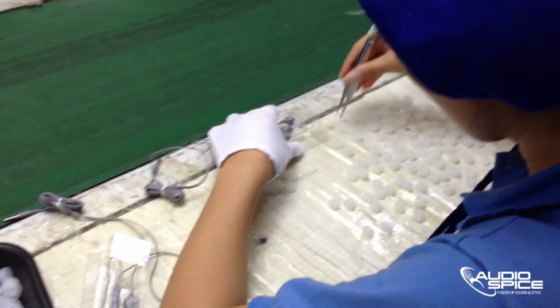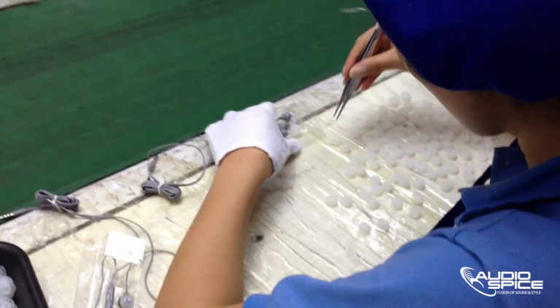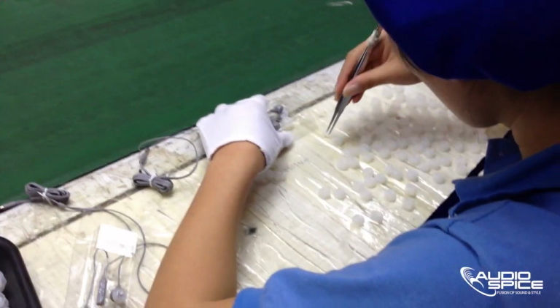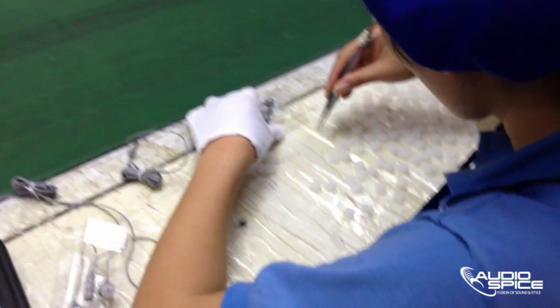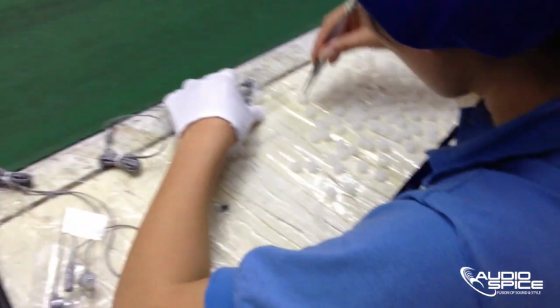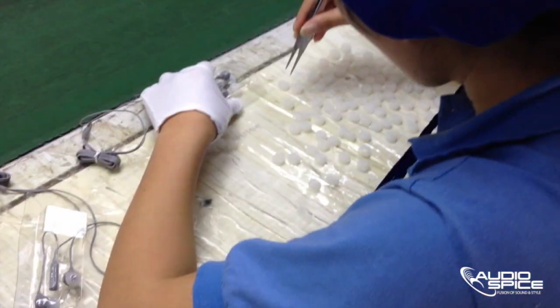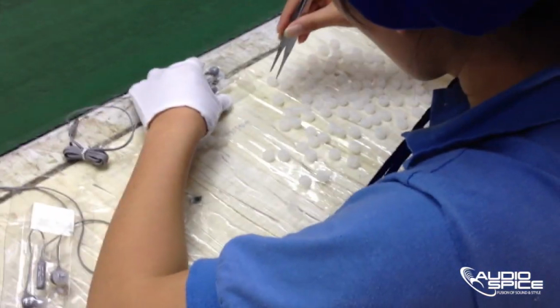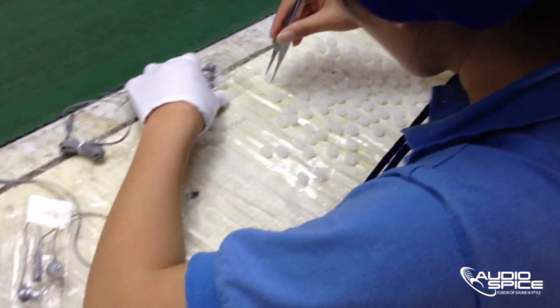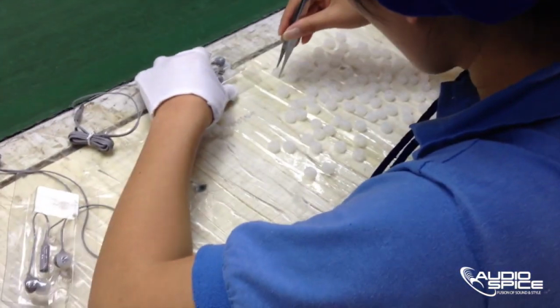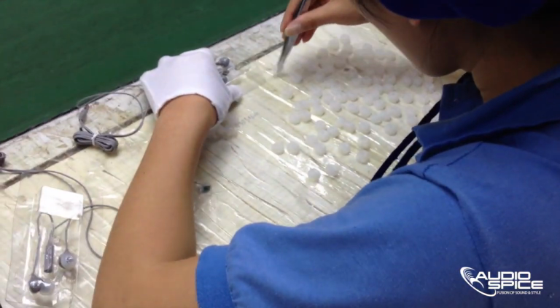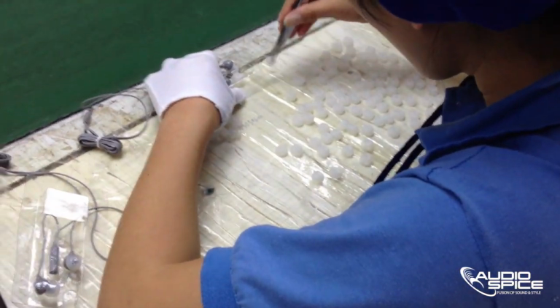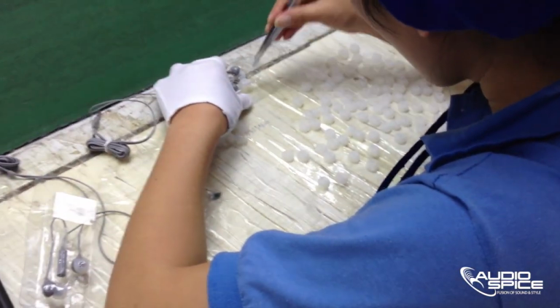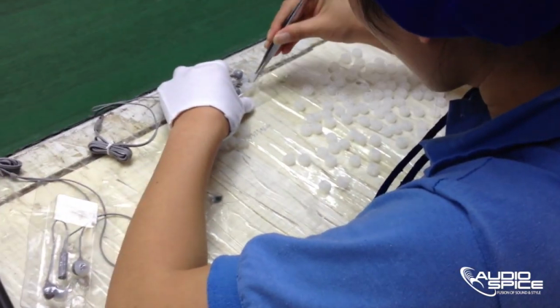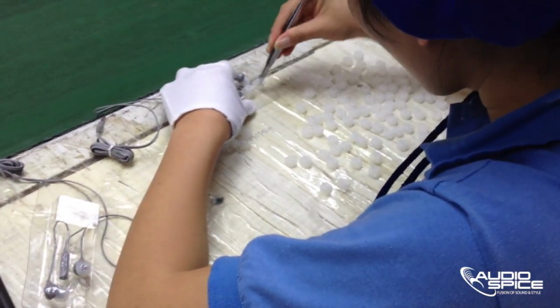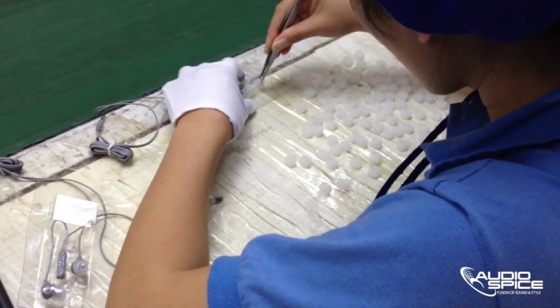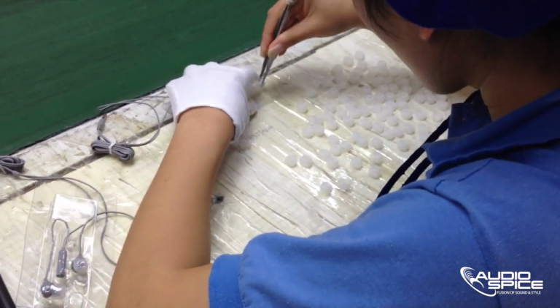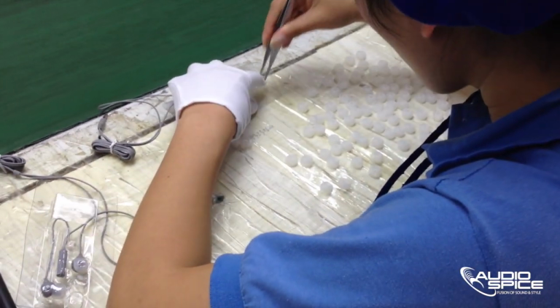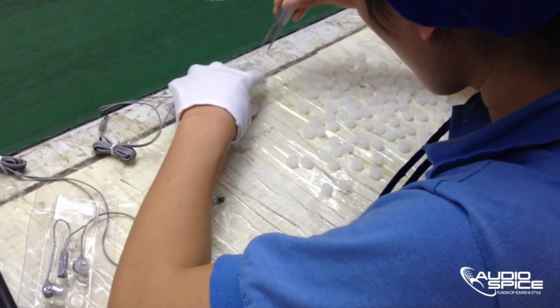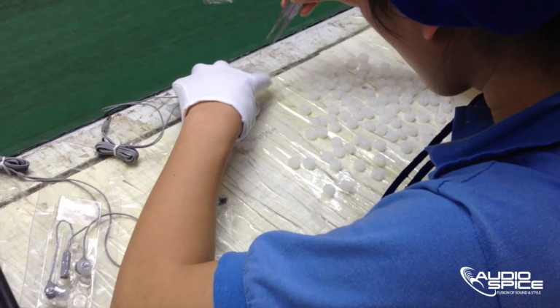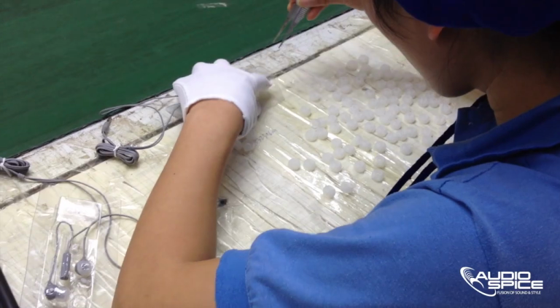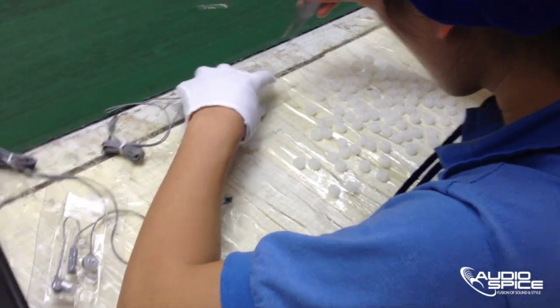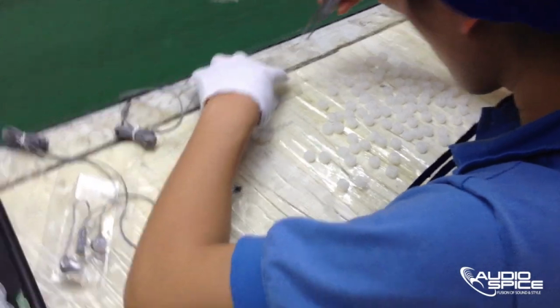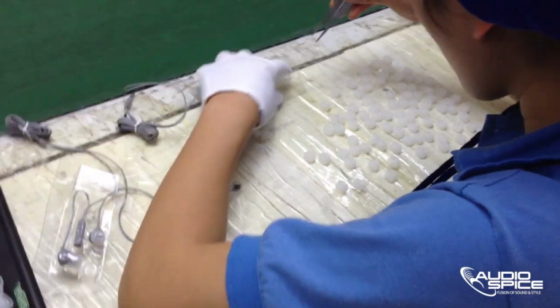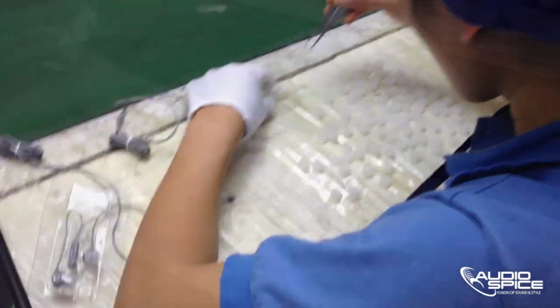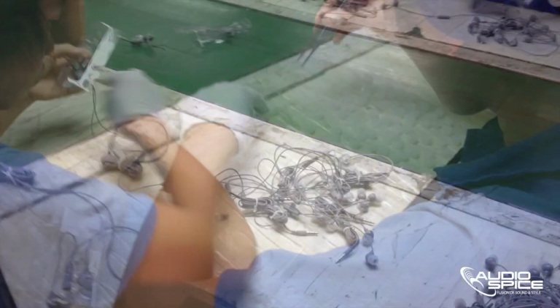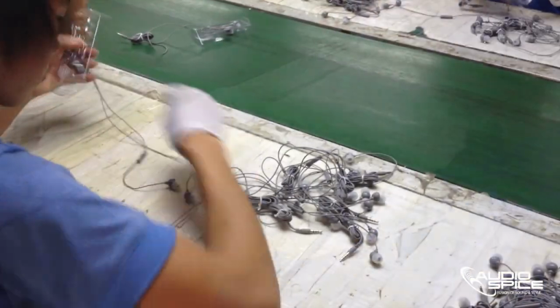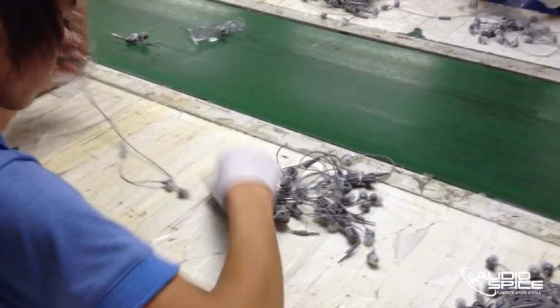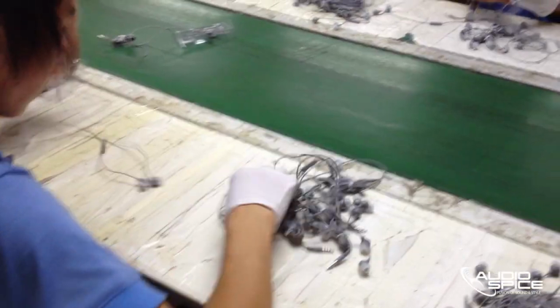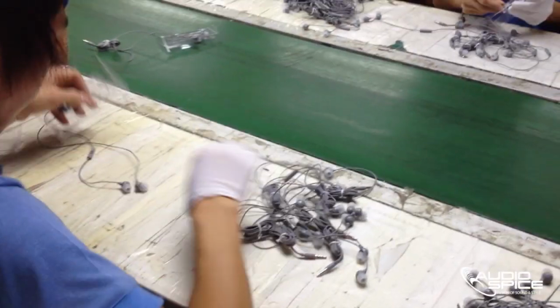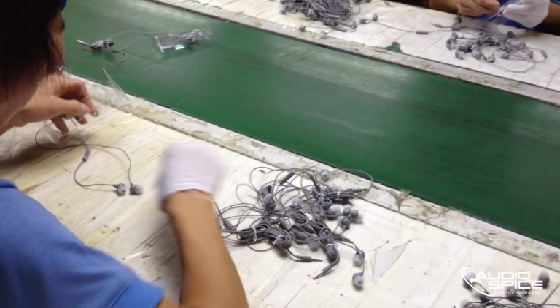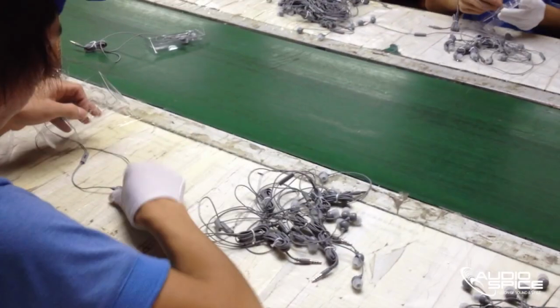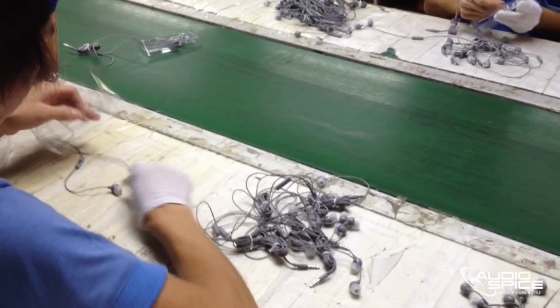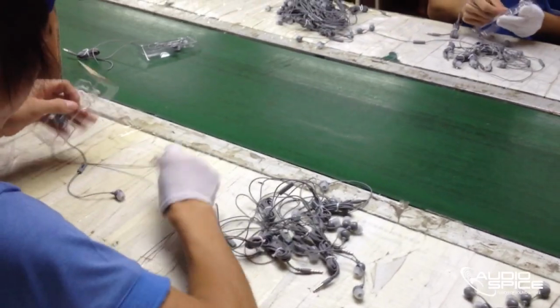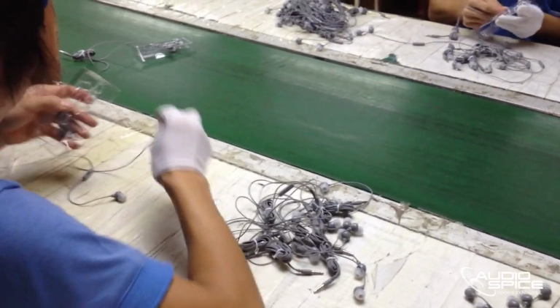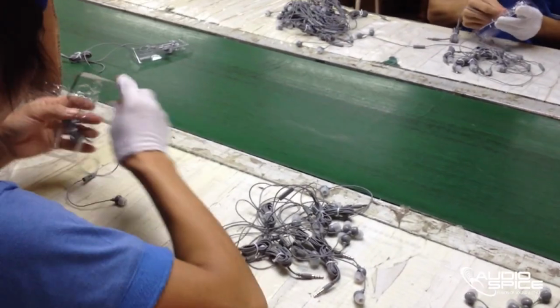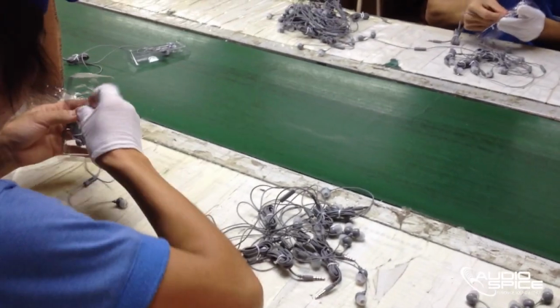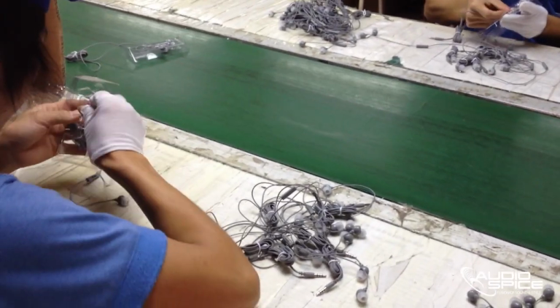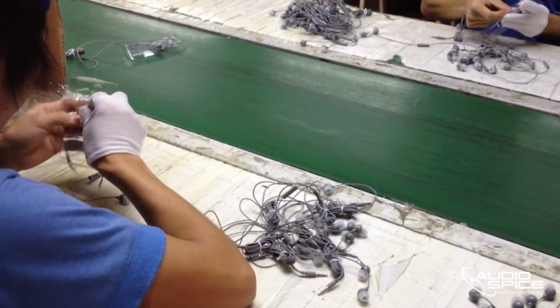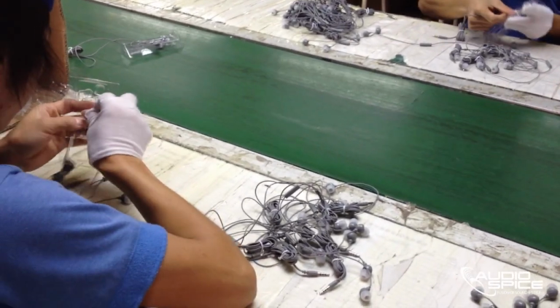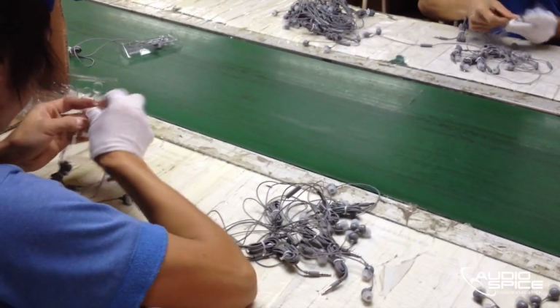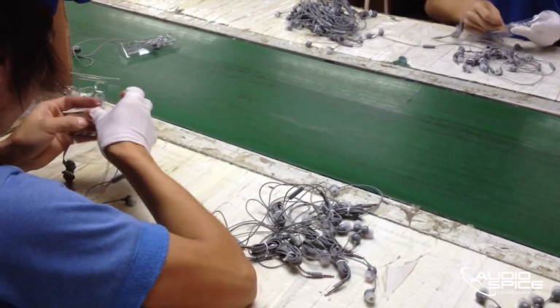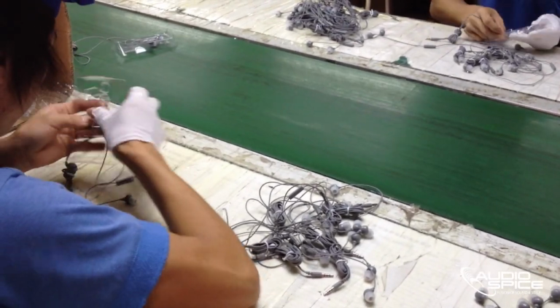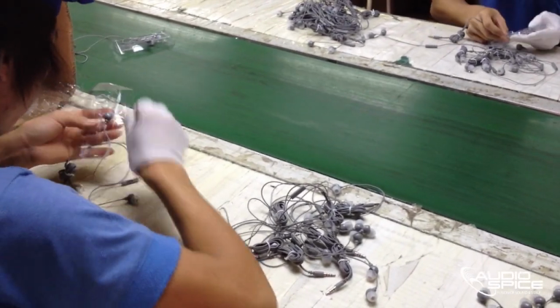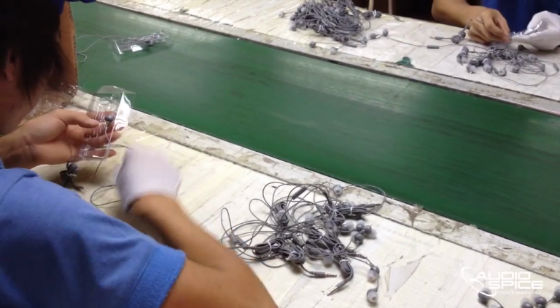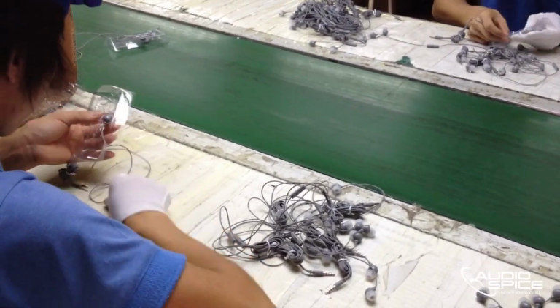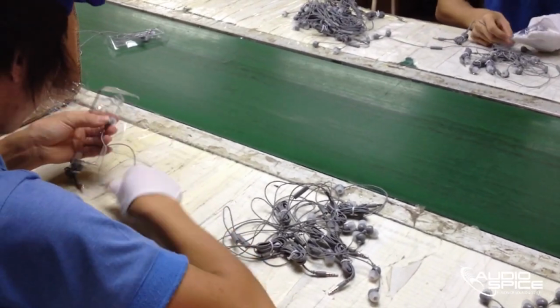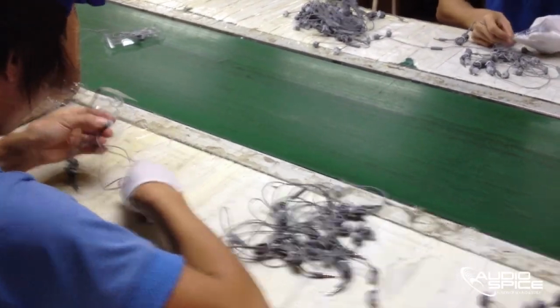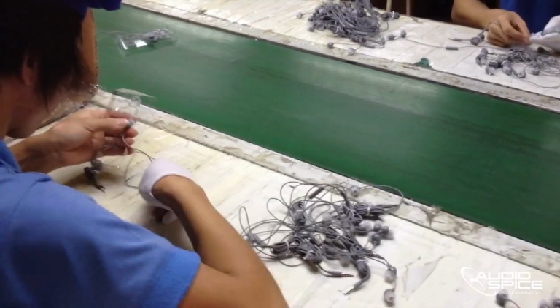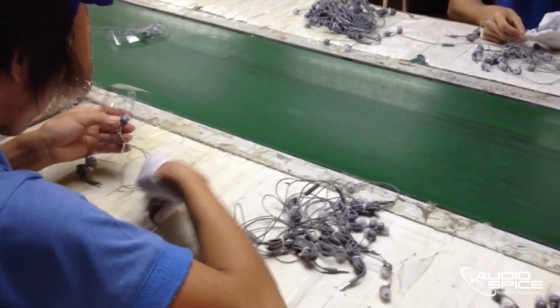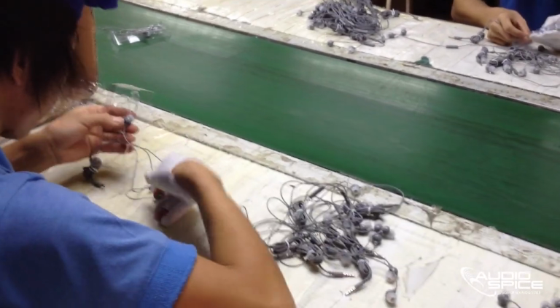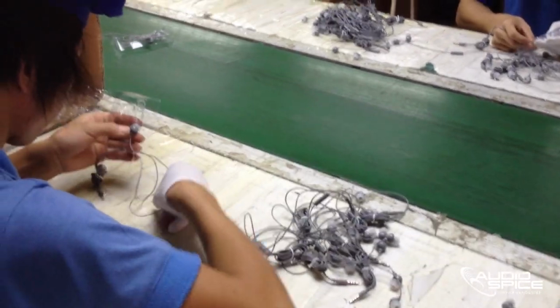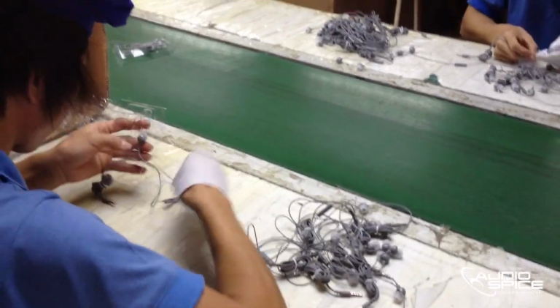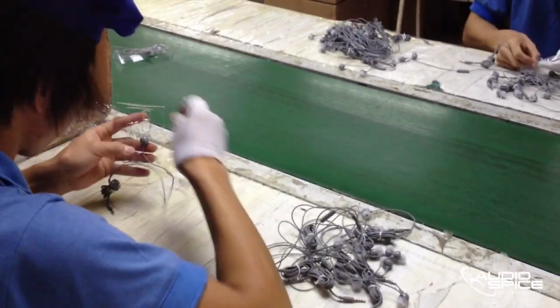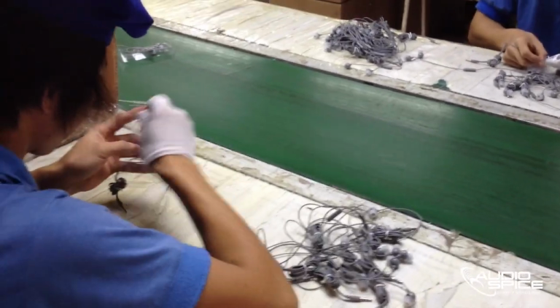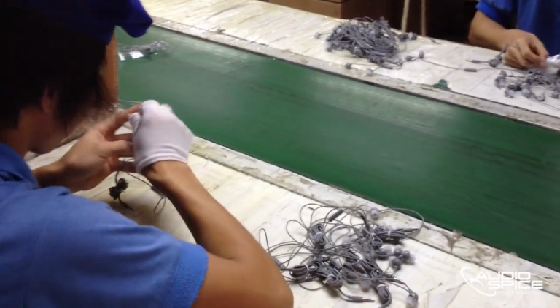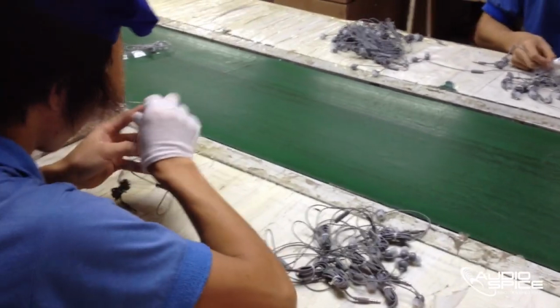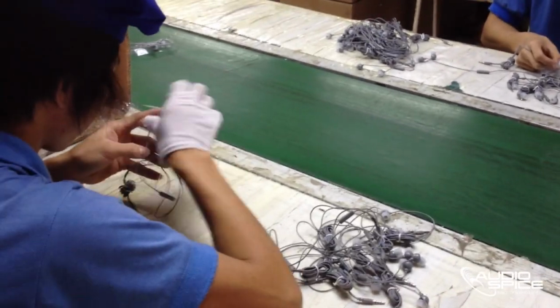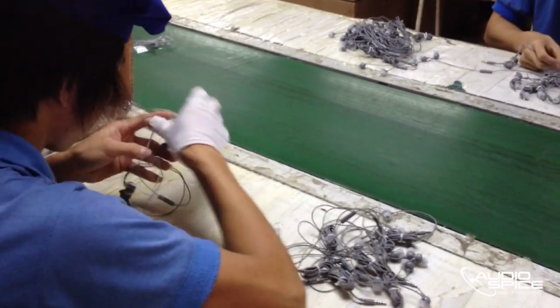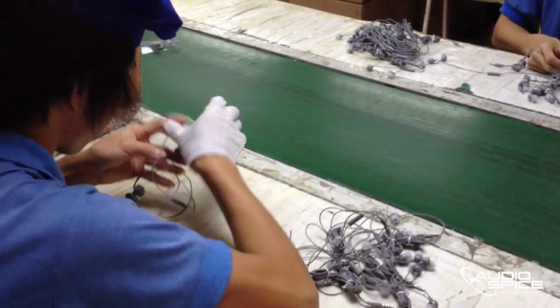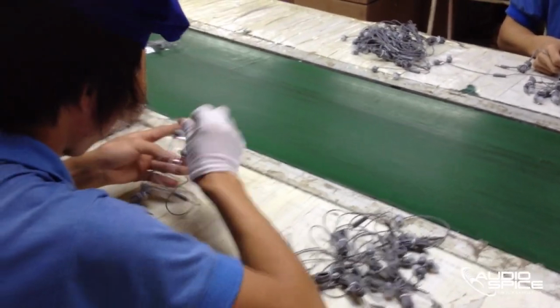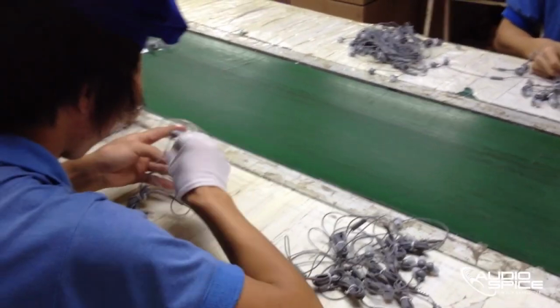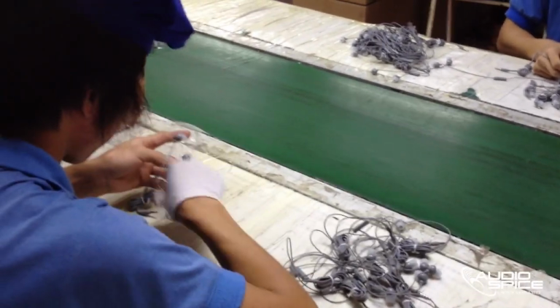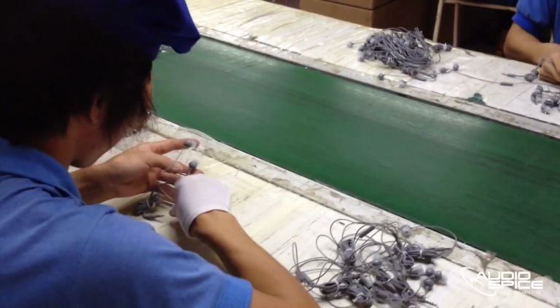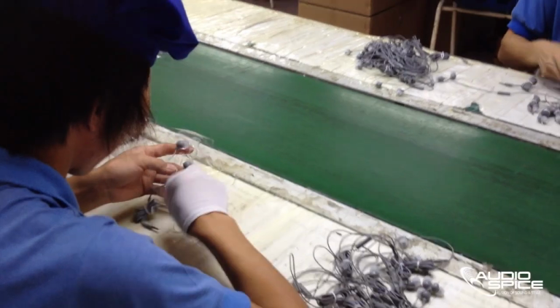The headphones are placed, wrapped, and are heading off to the final stage of production.